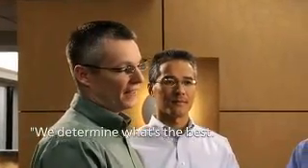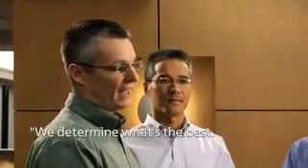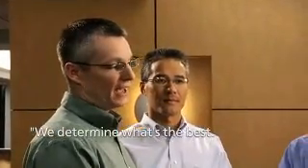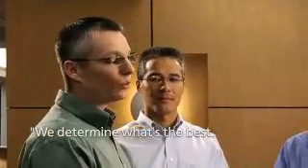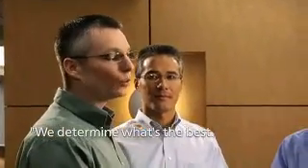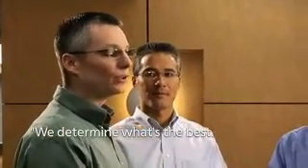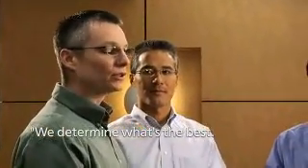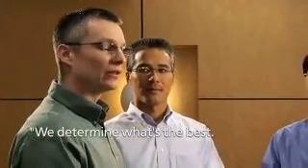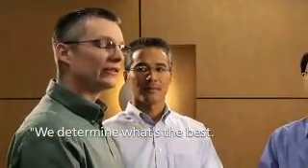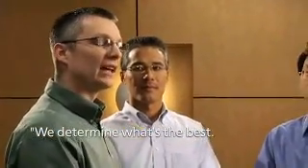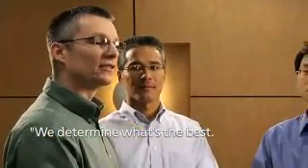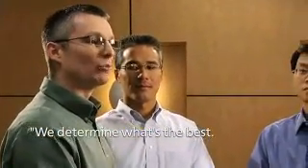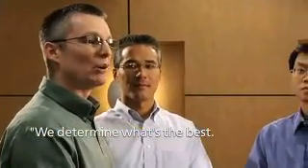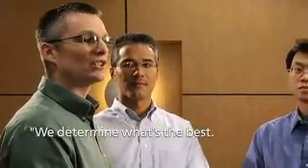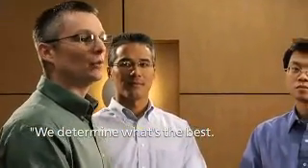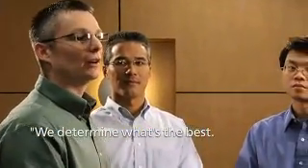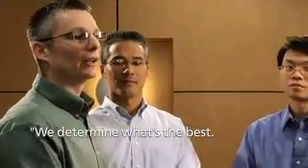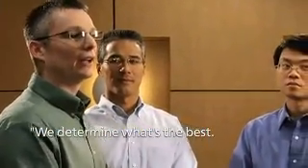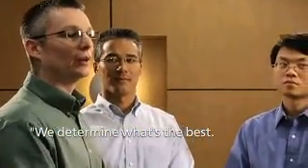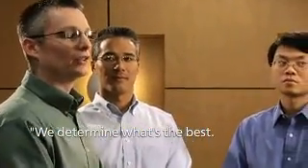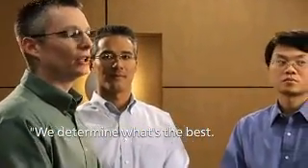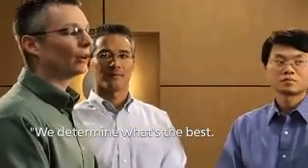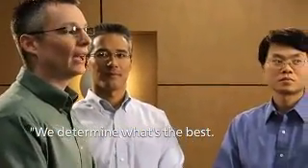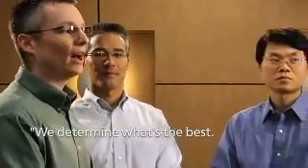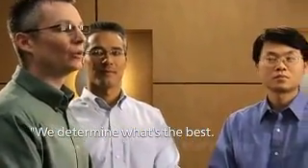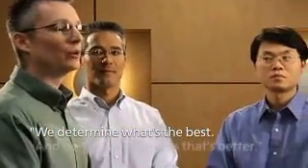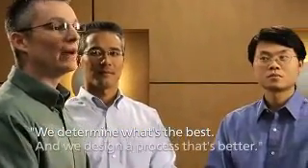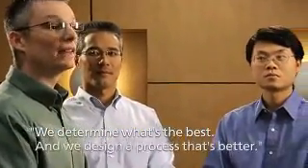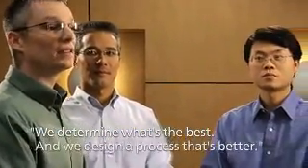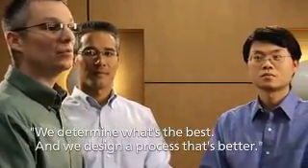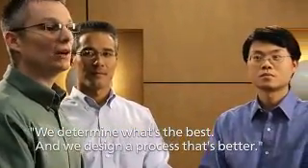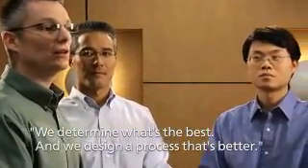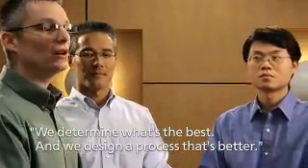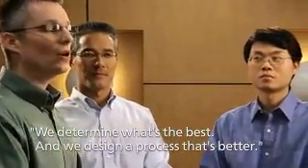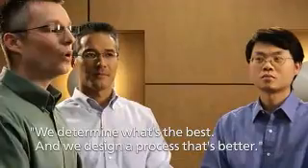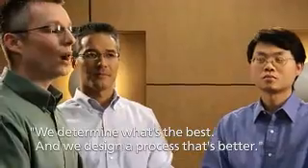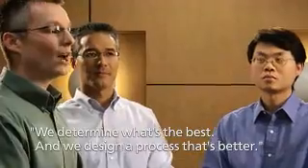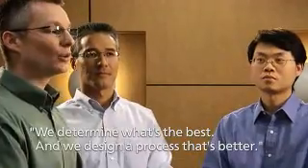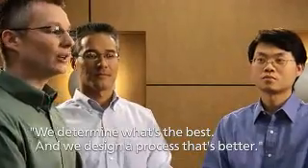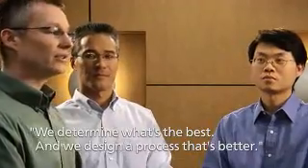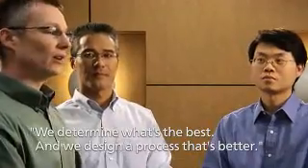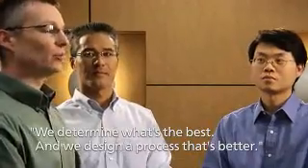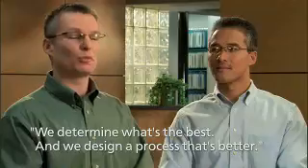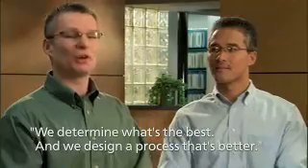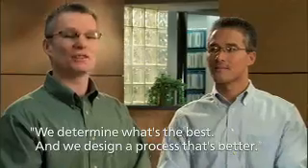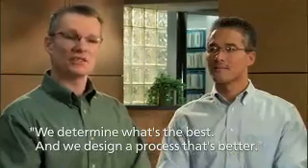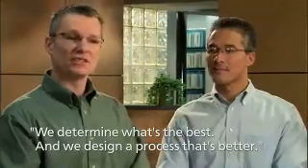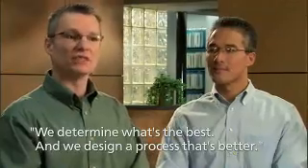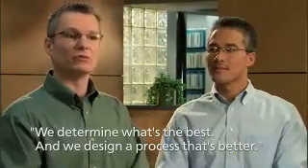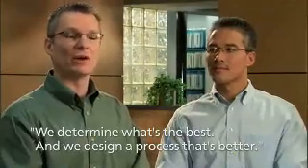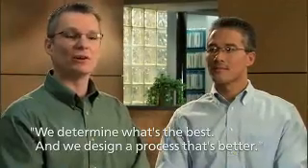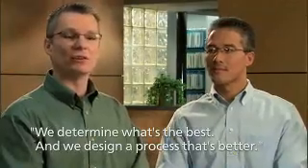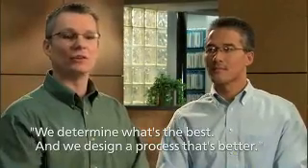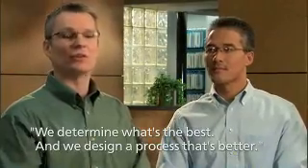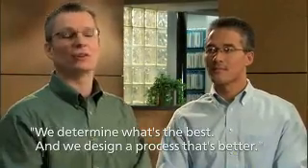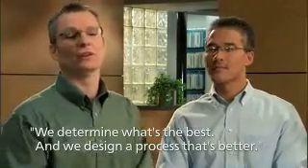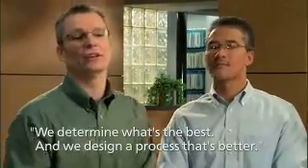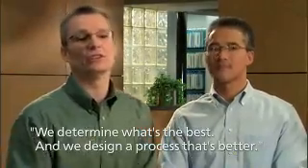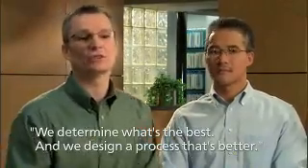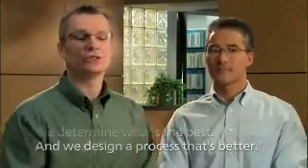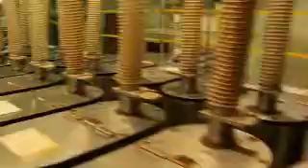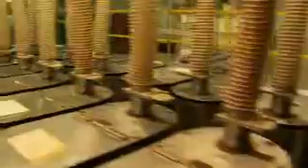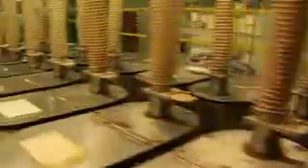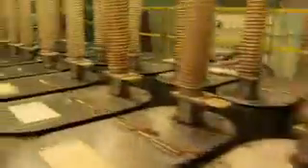We sort of take that as our benchmark and say, how do we make this better? Or how do we design a process that's even better than what the current industry standard is?